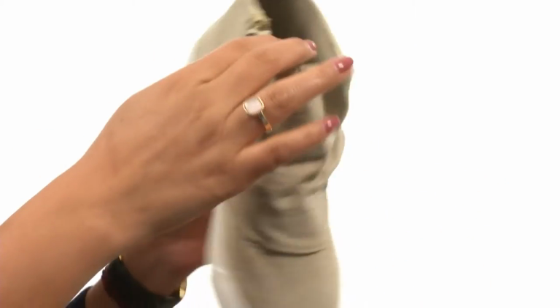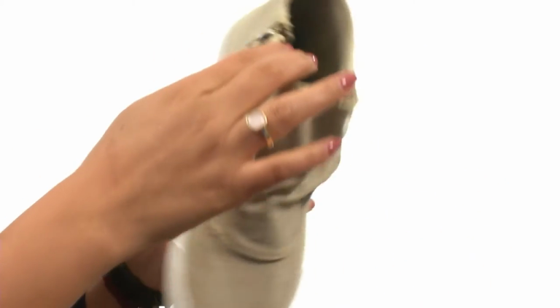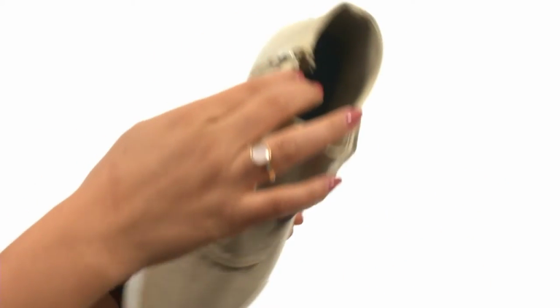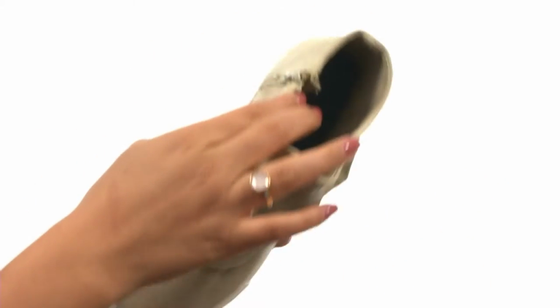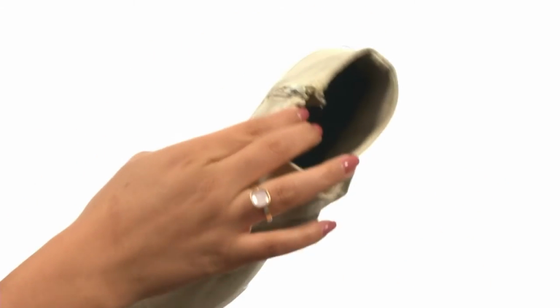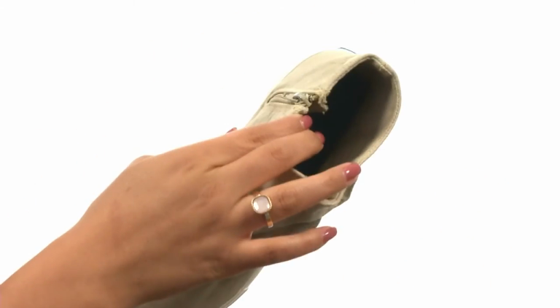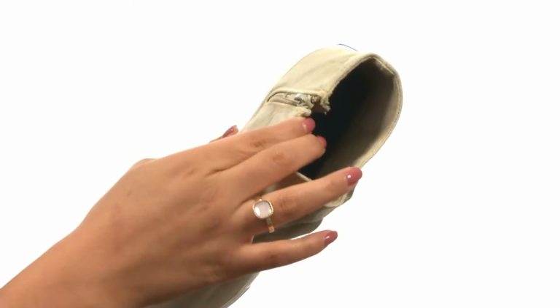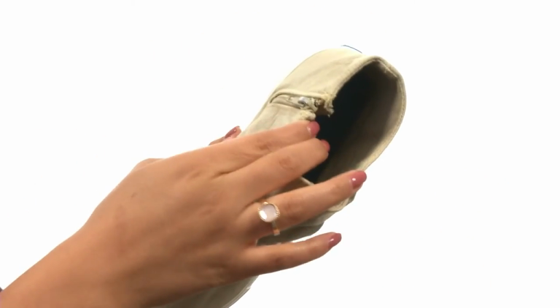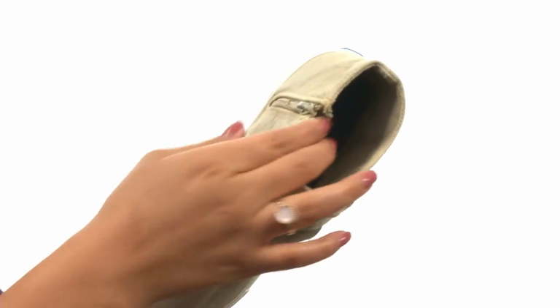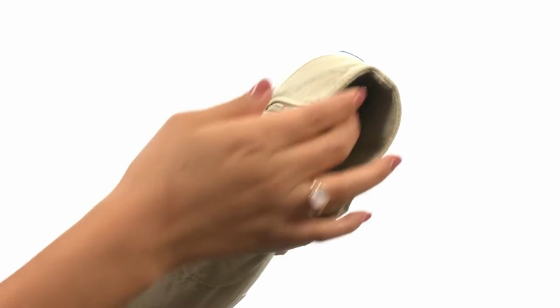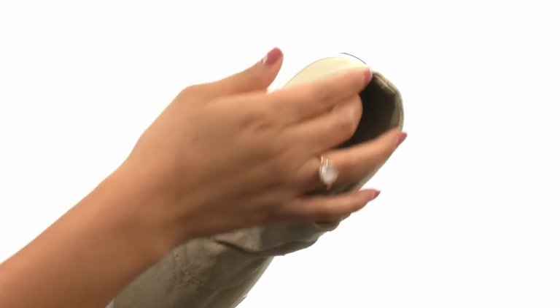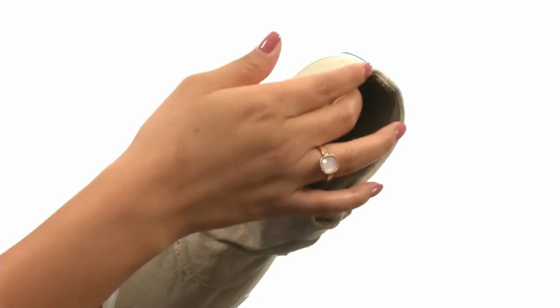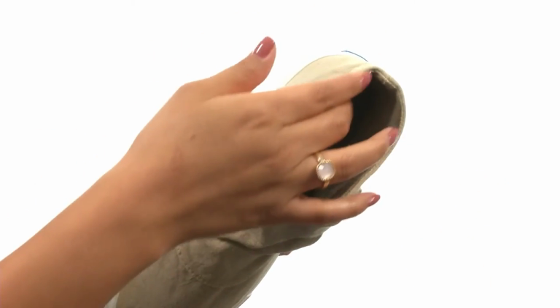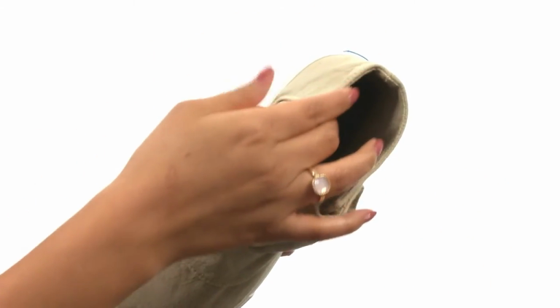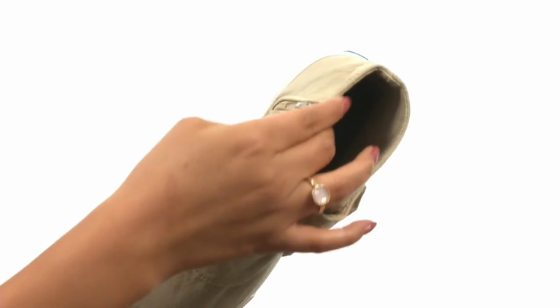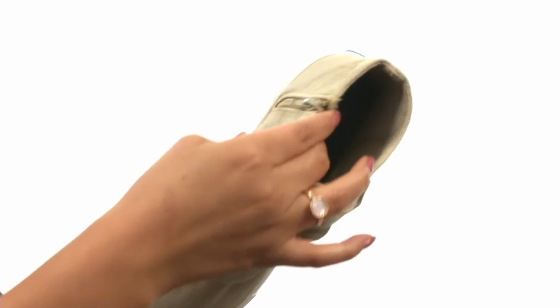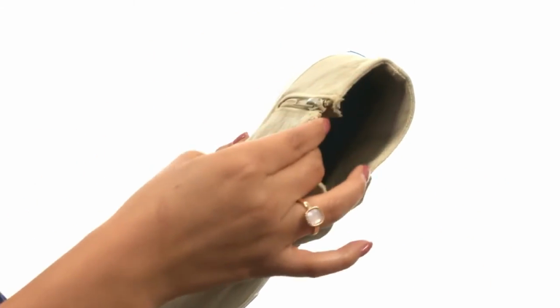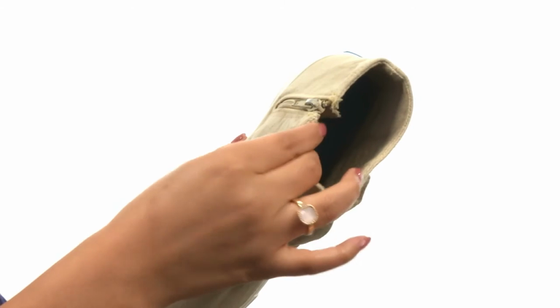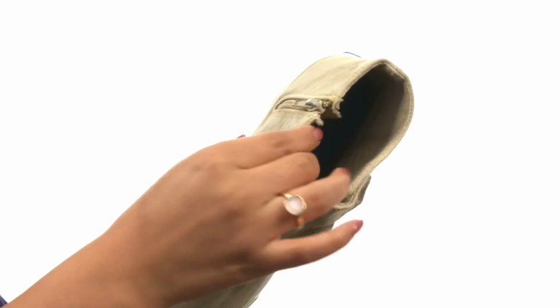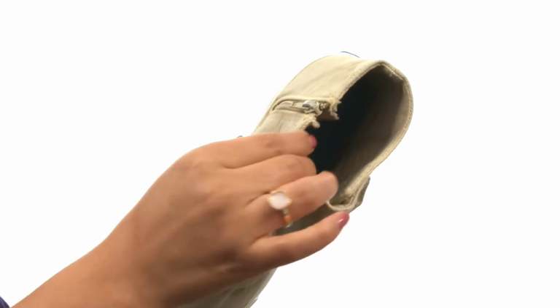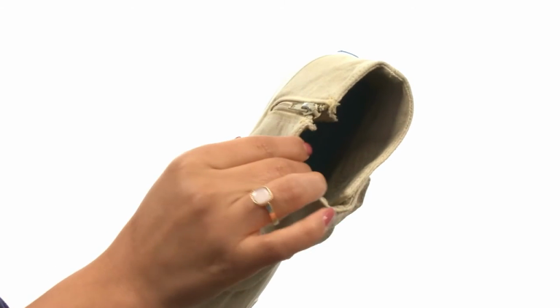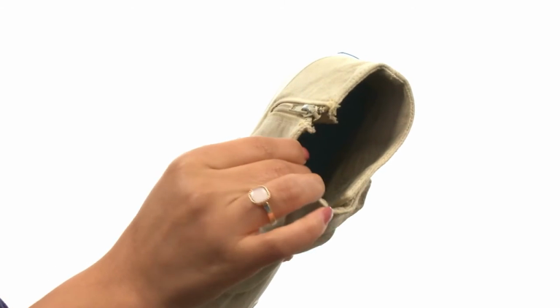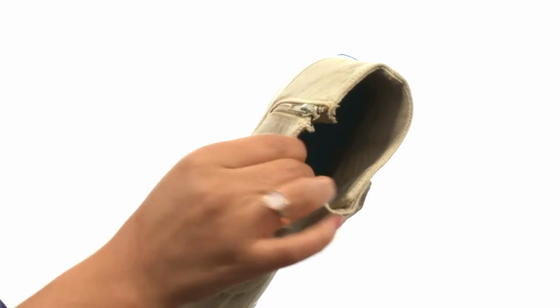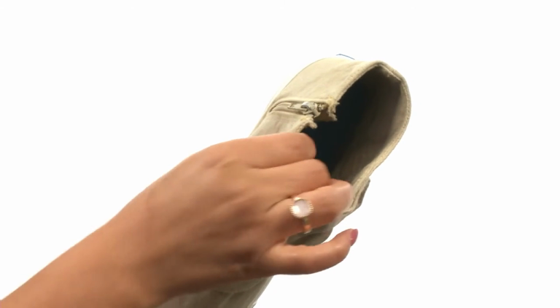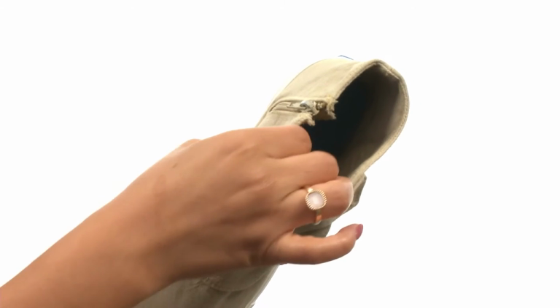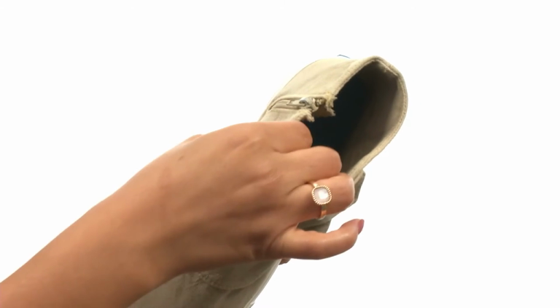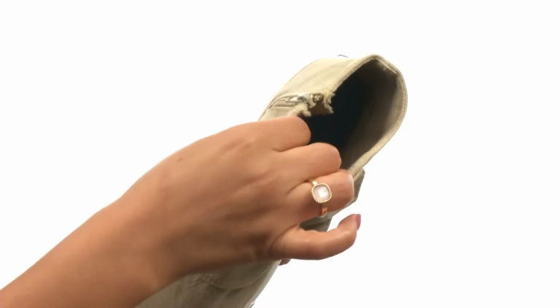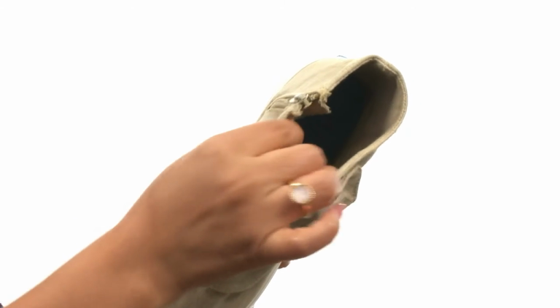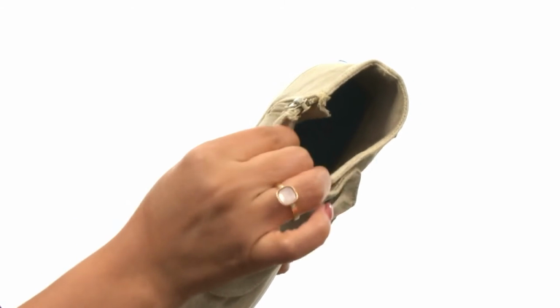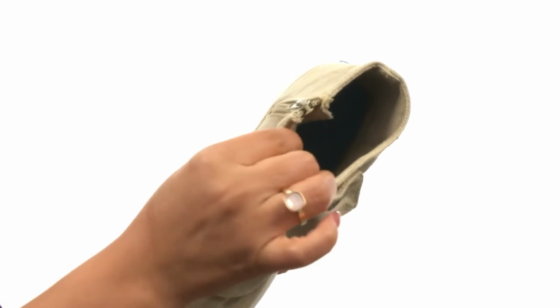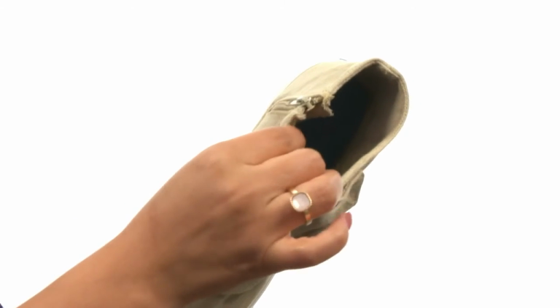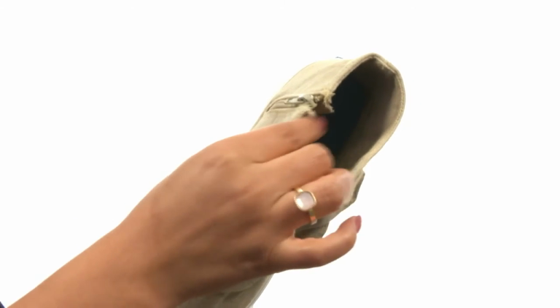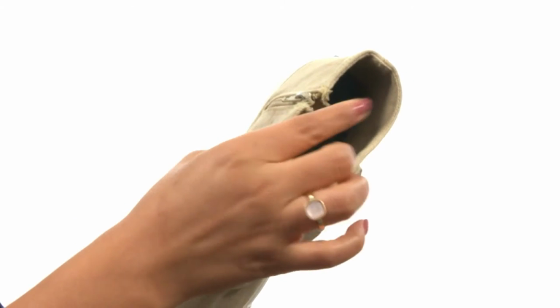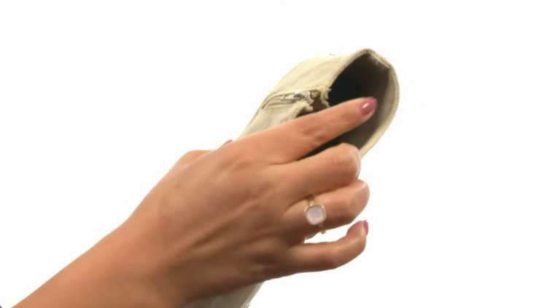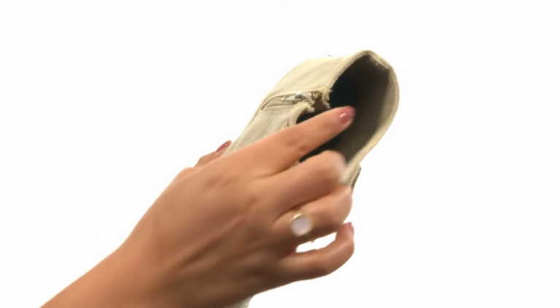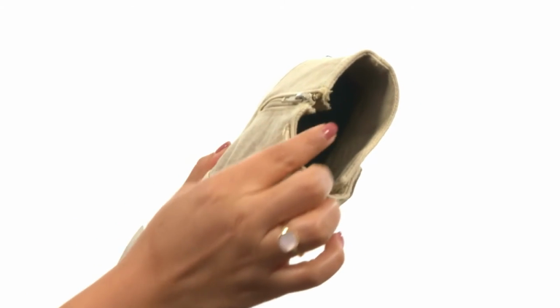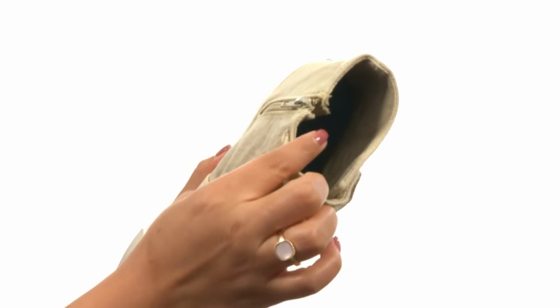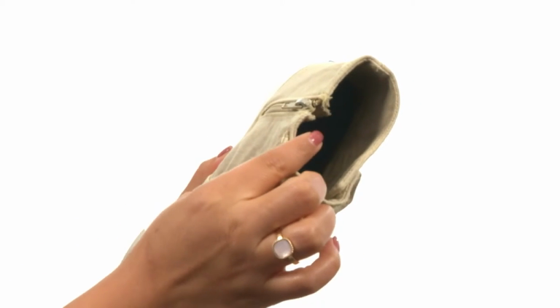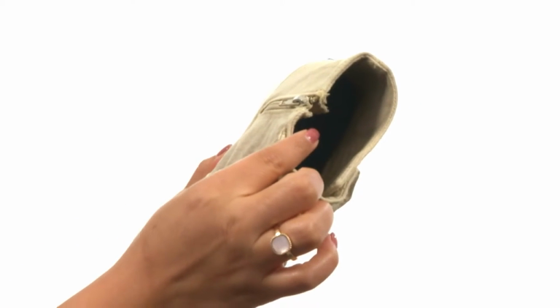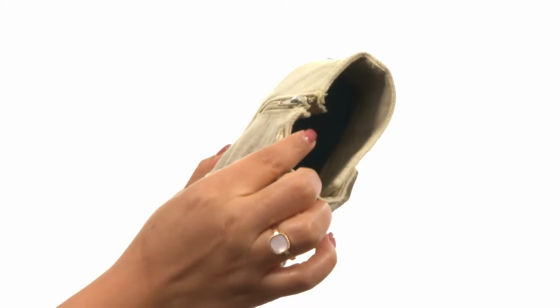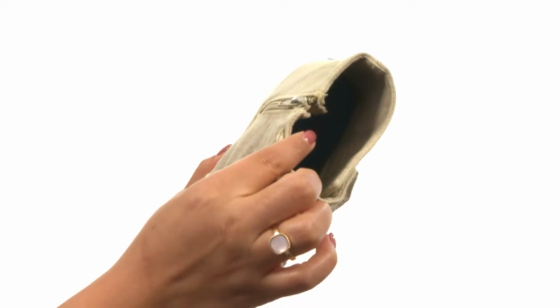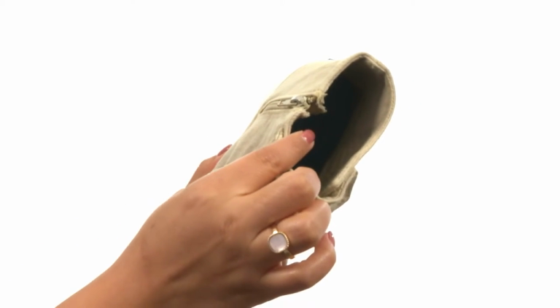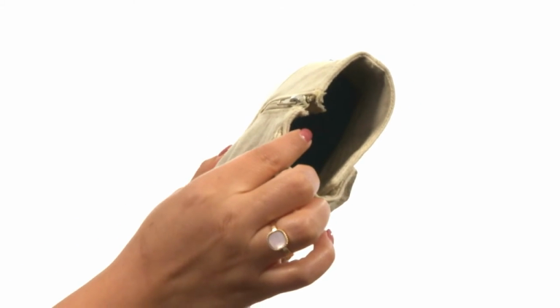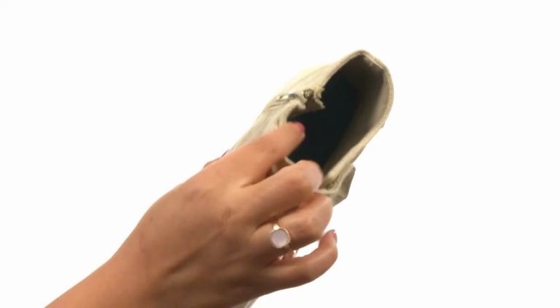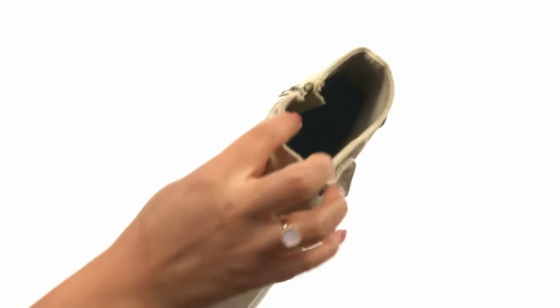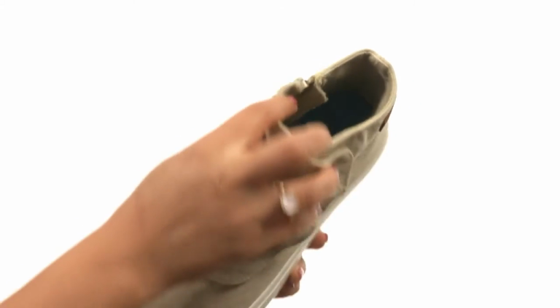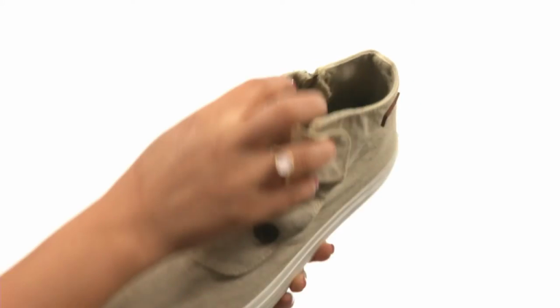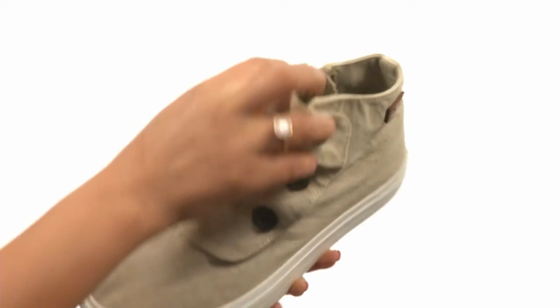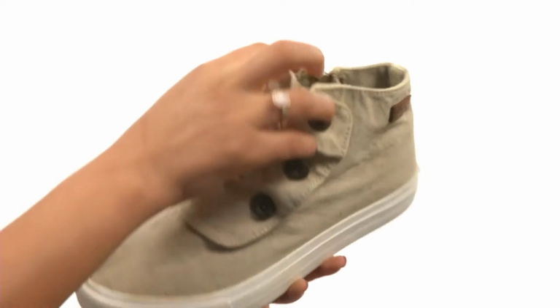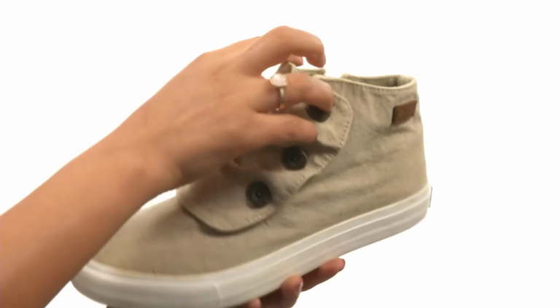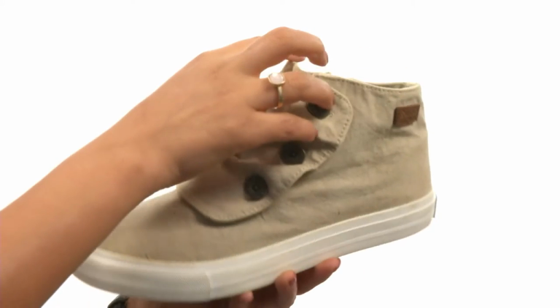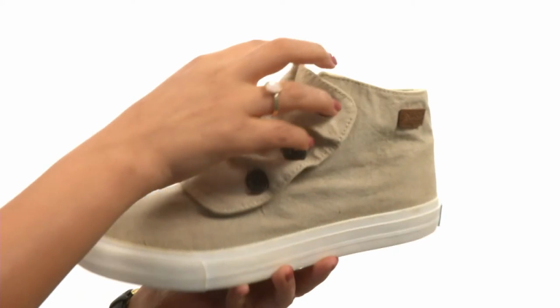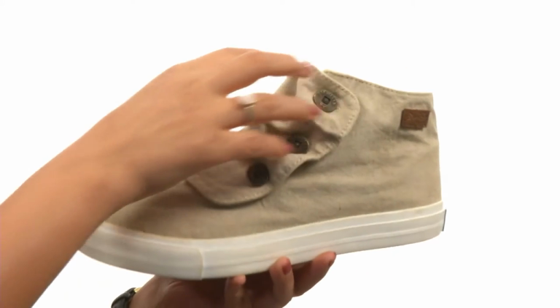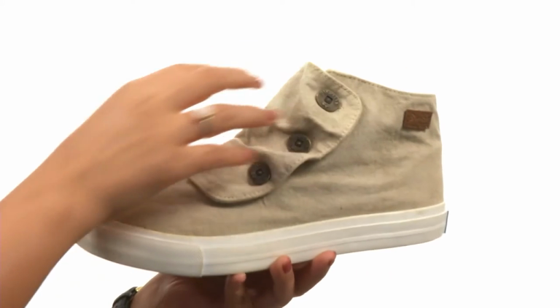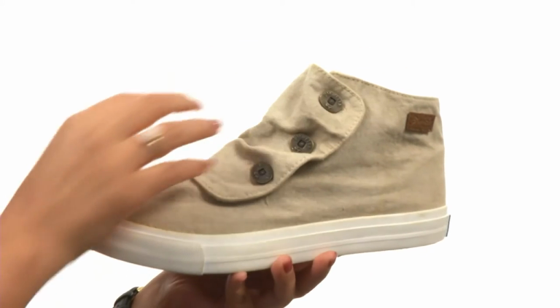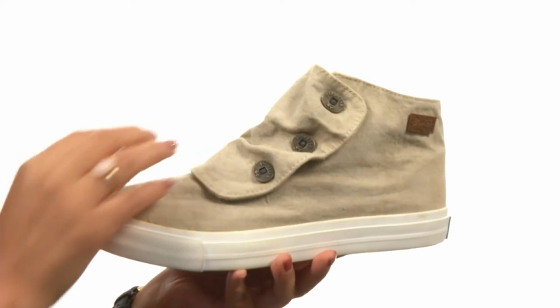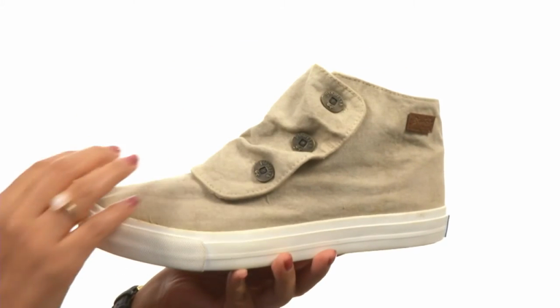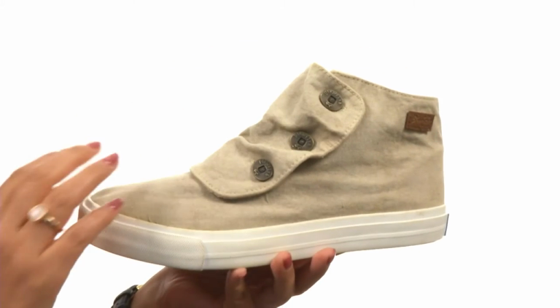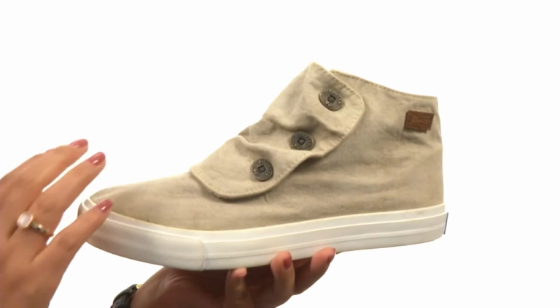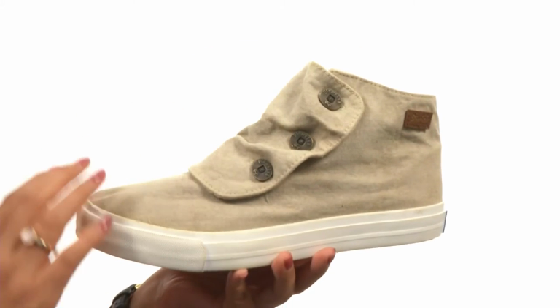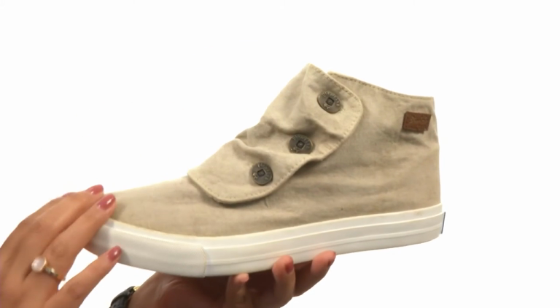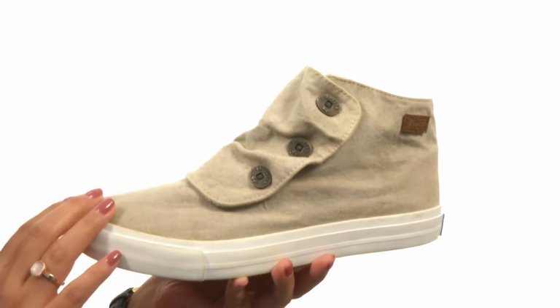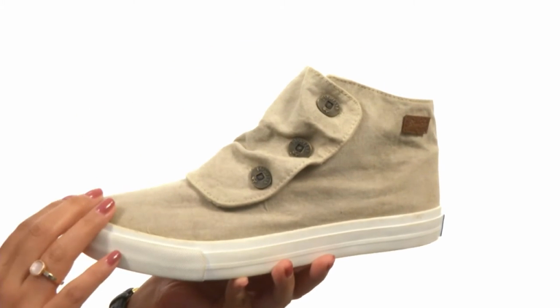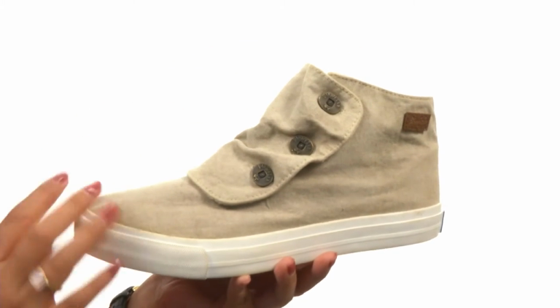On the inside, there's fabric linings for a great next-to-skin feel, and a lightly padded fabric footbed that will provide comfort and support.